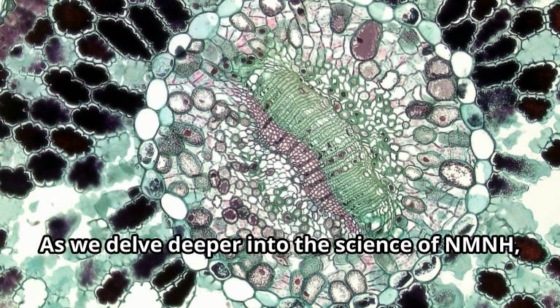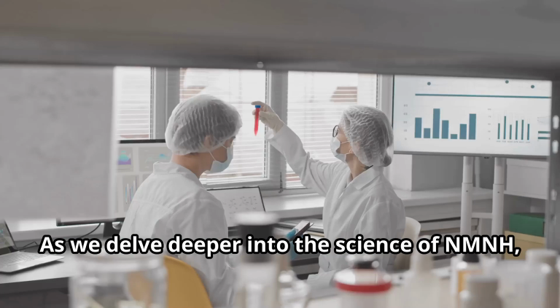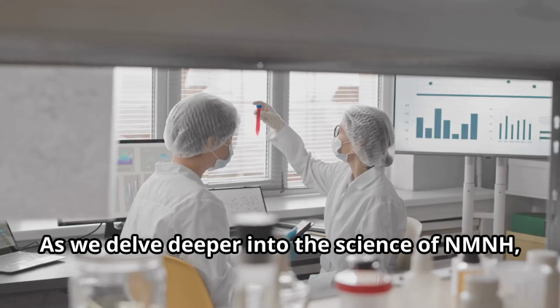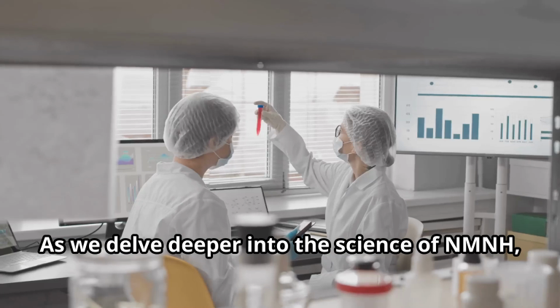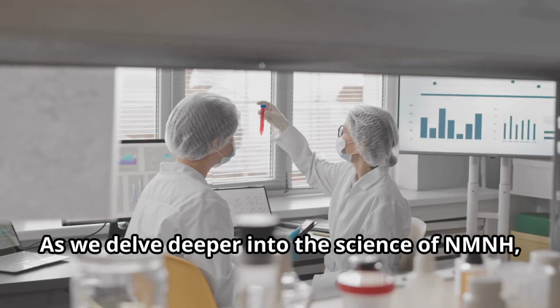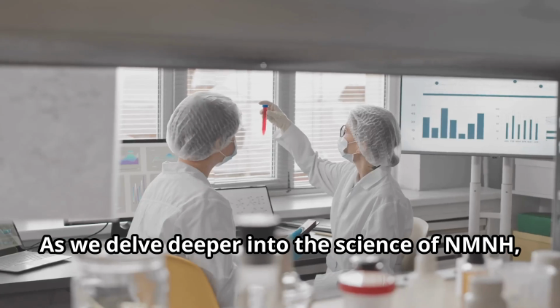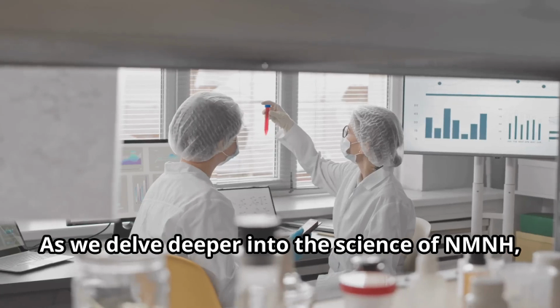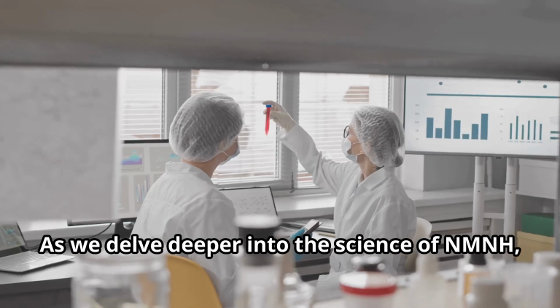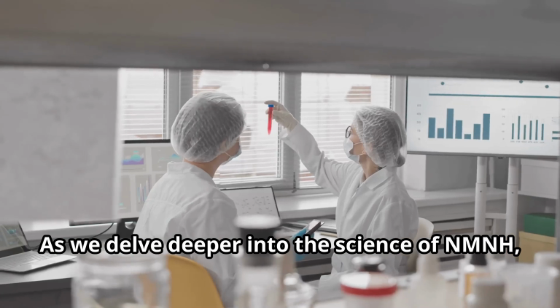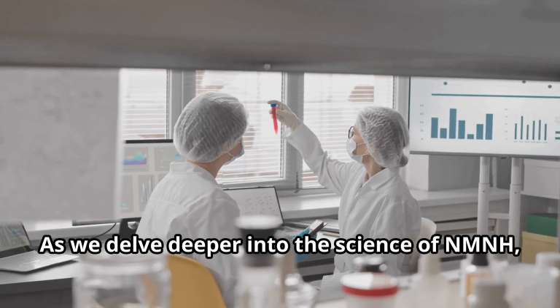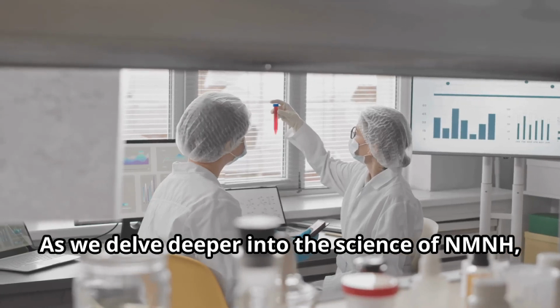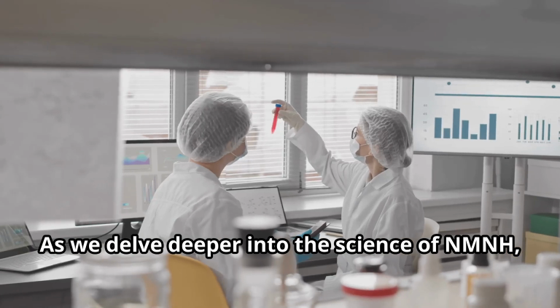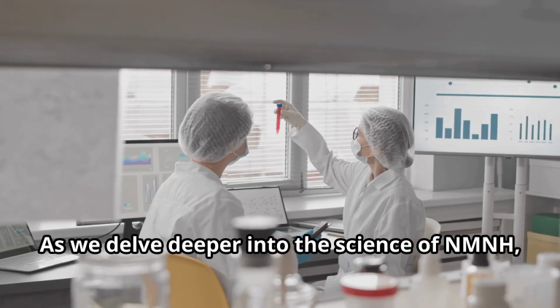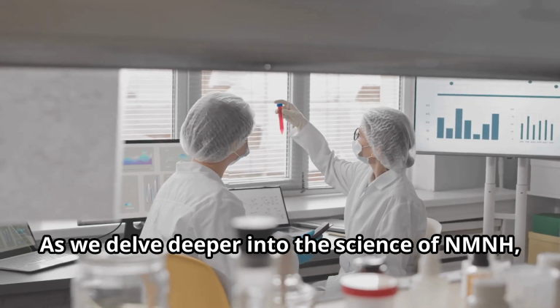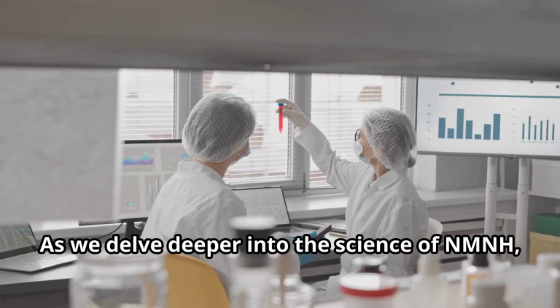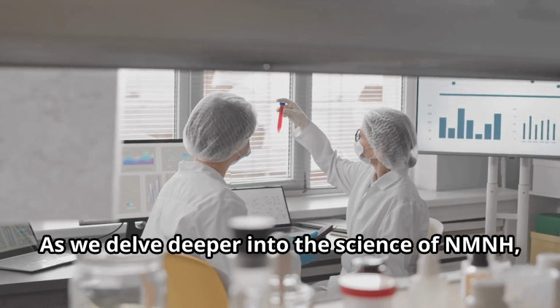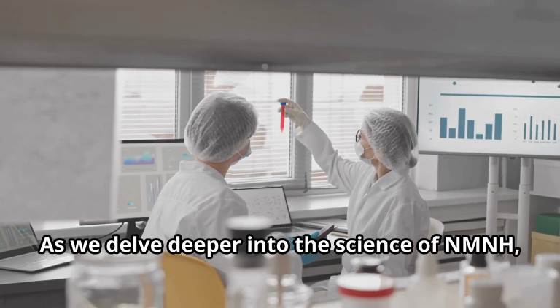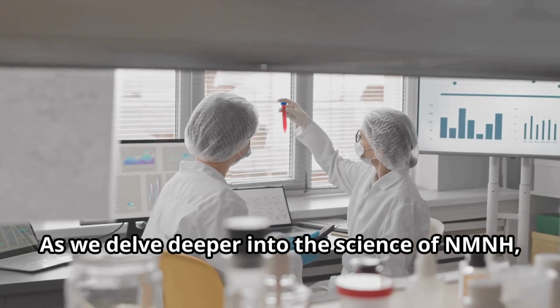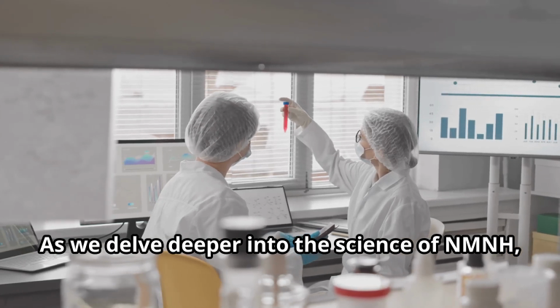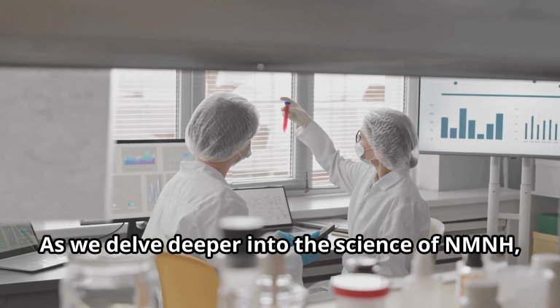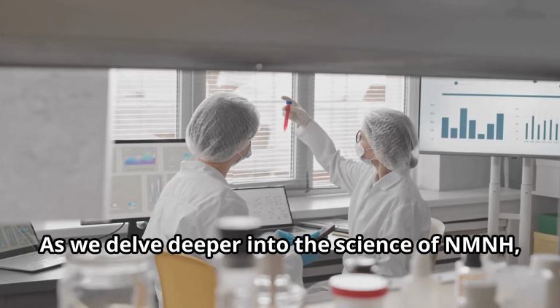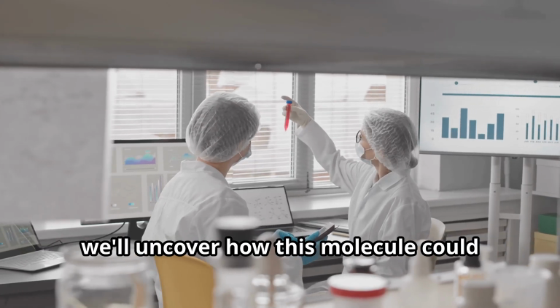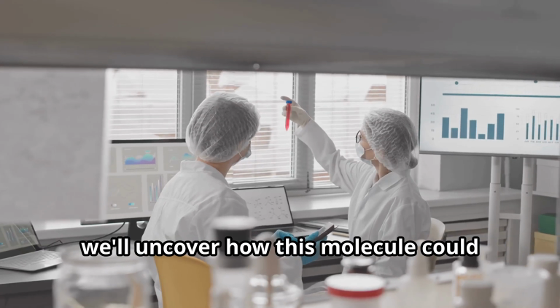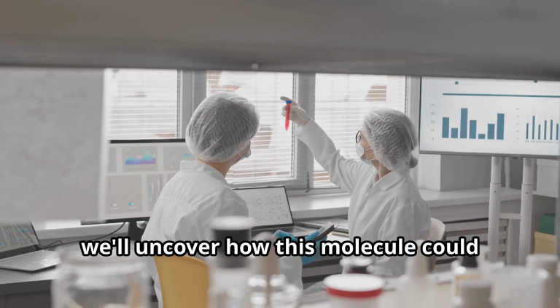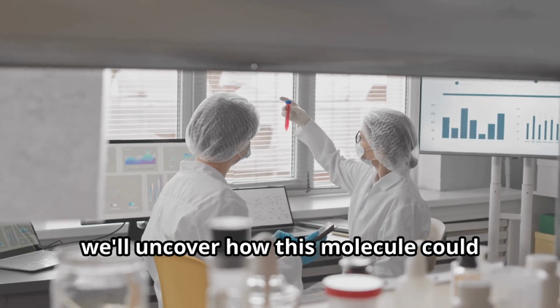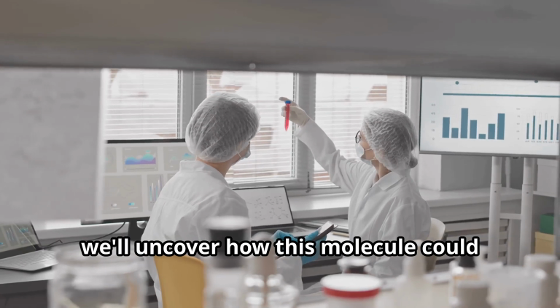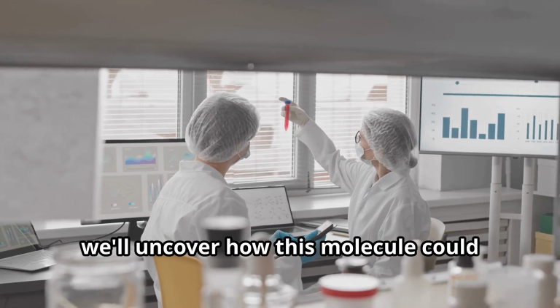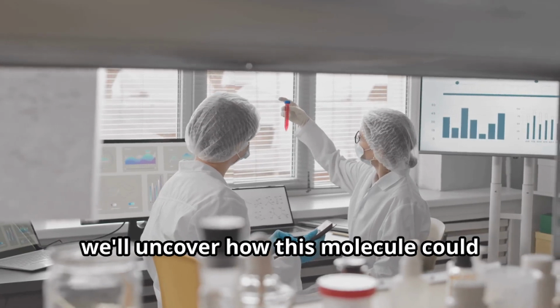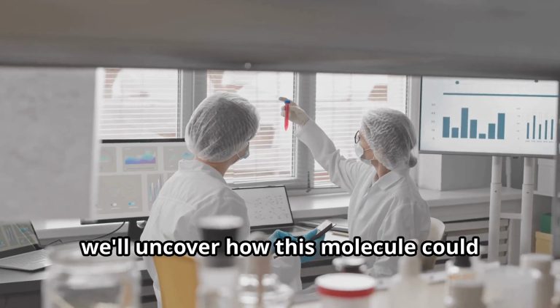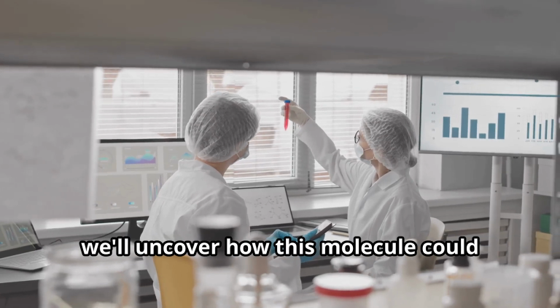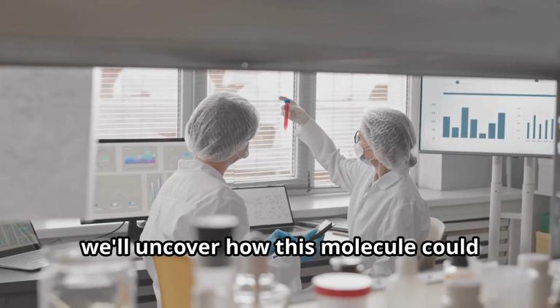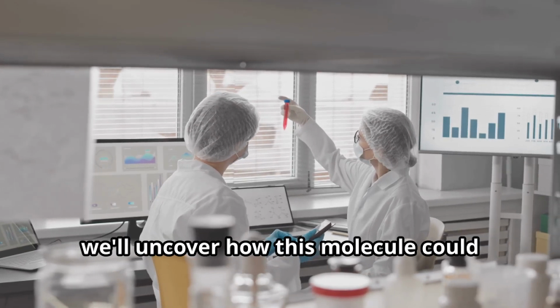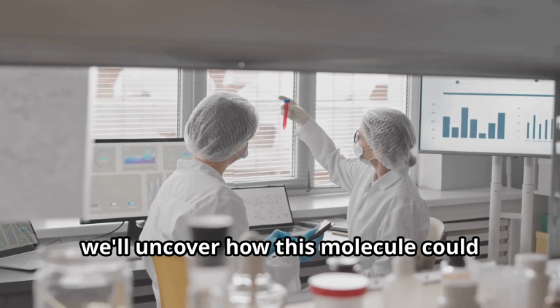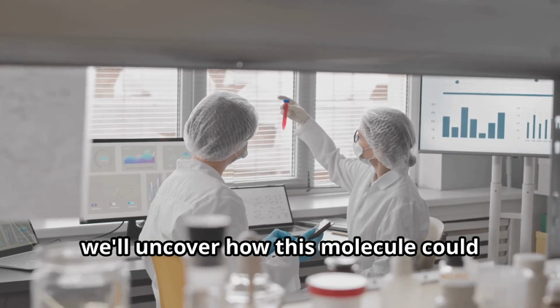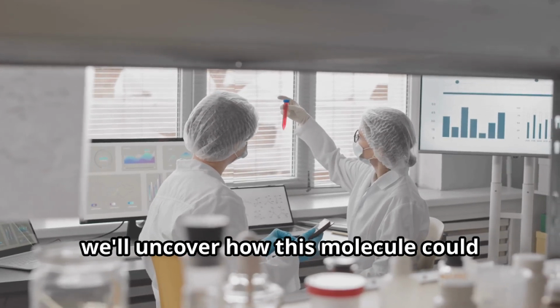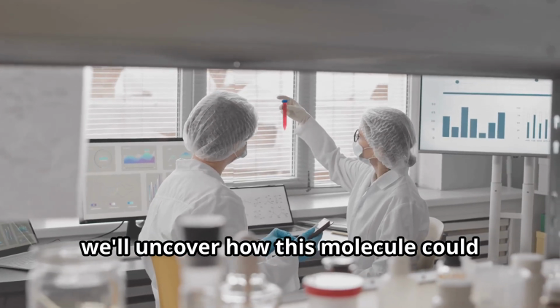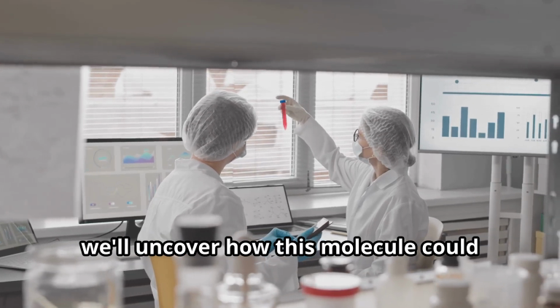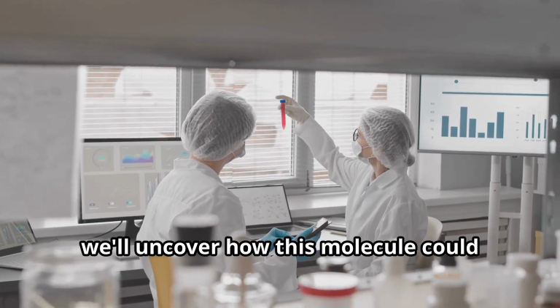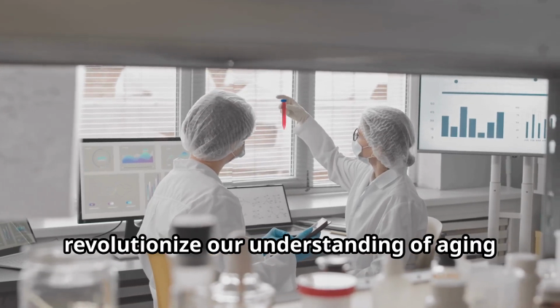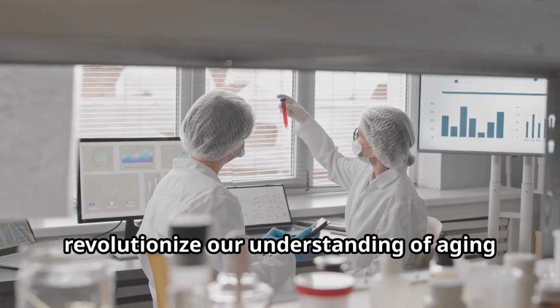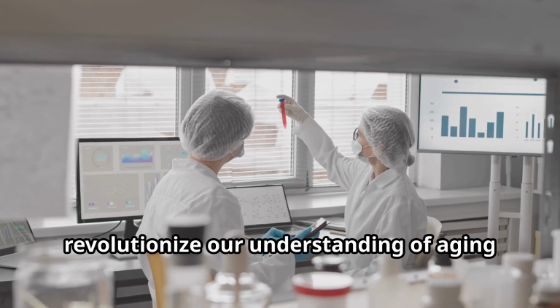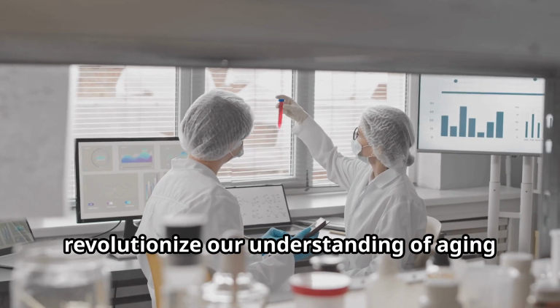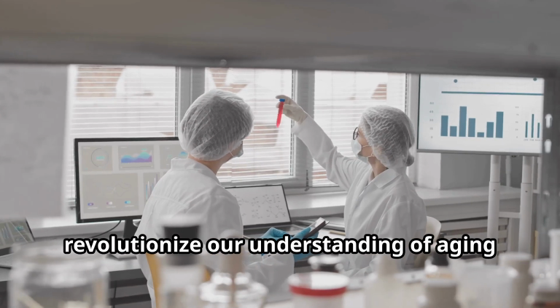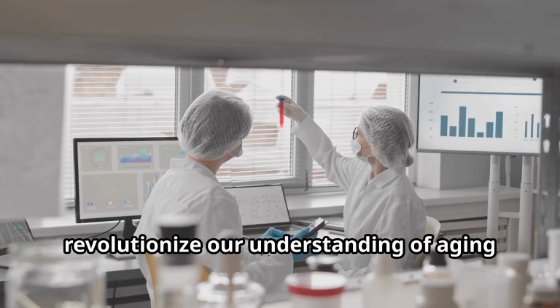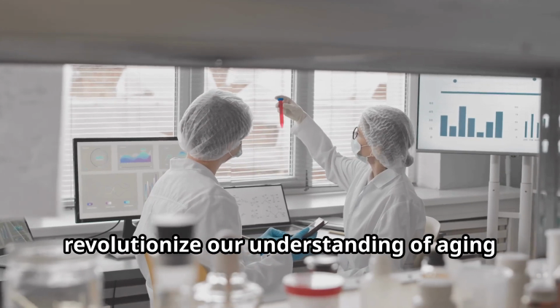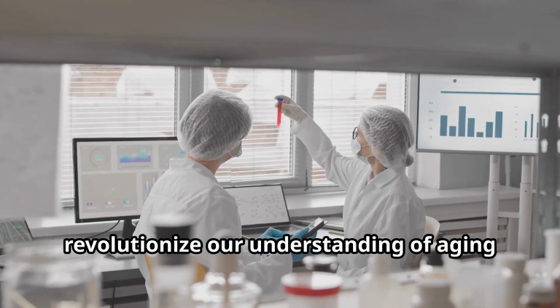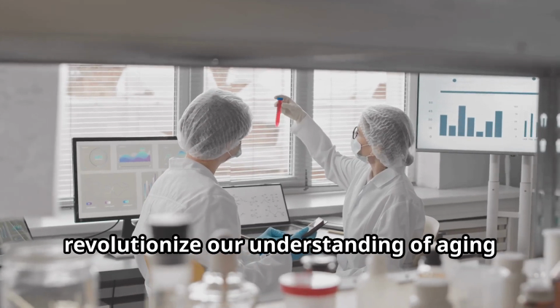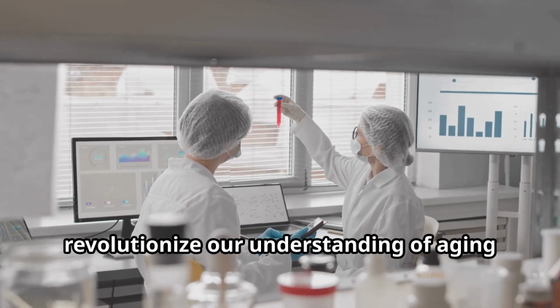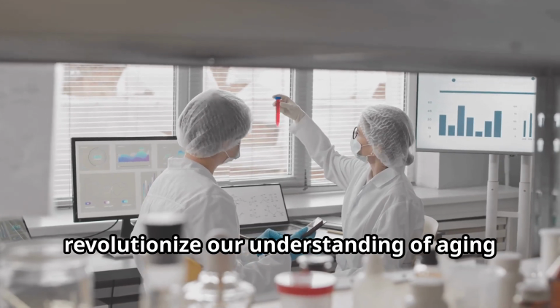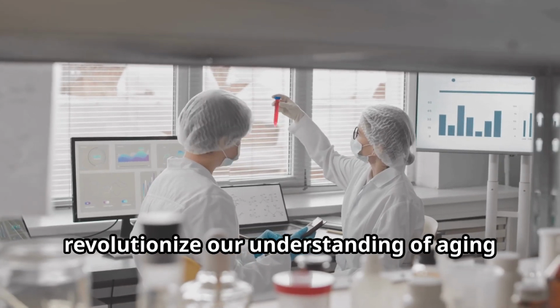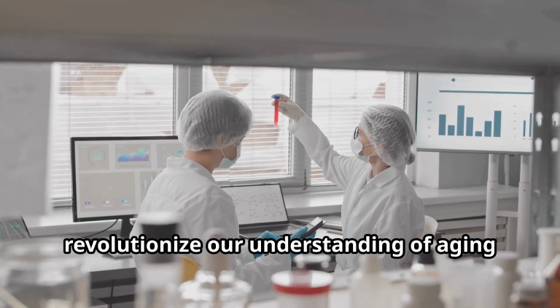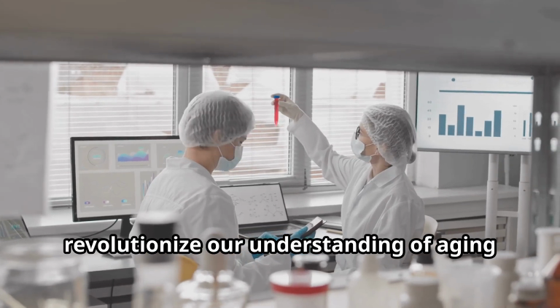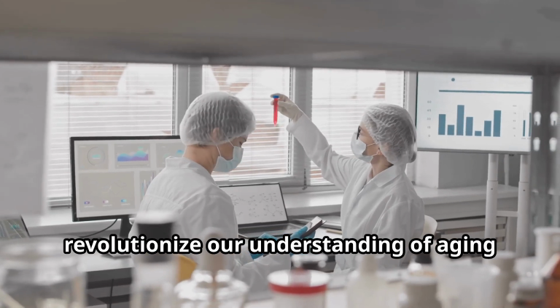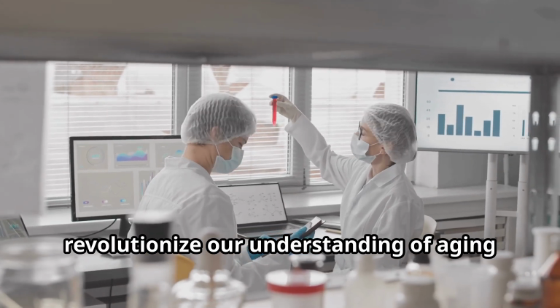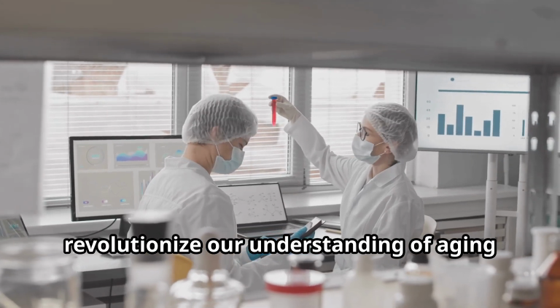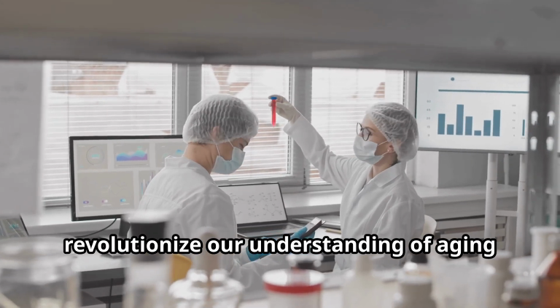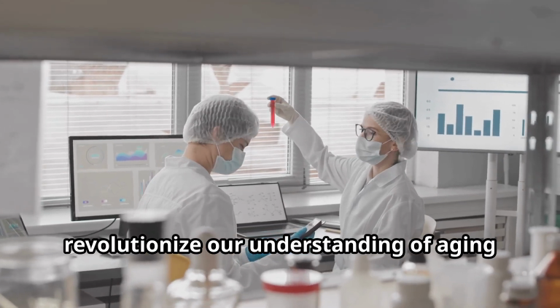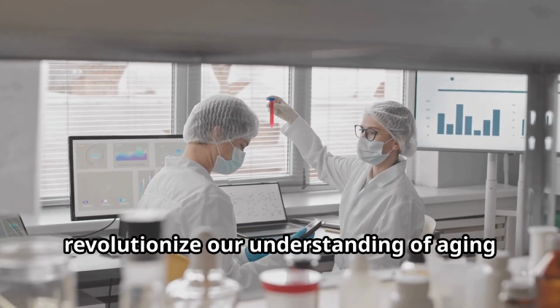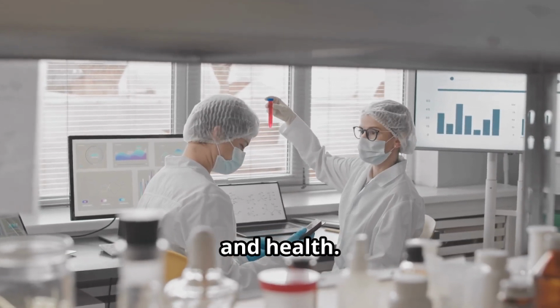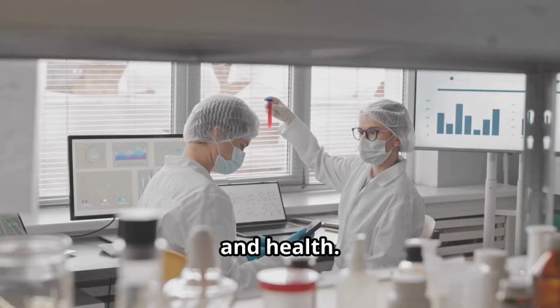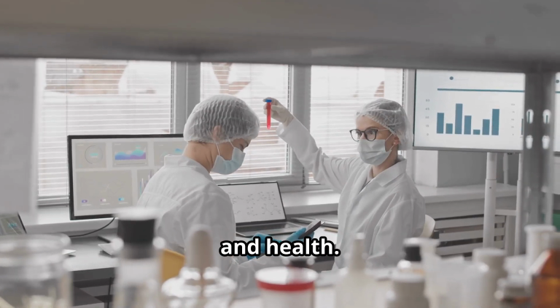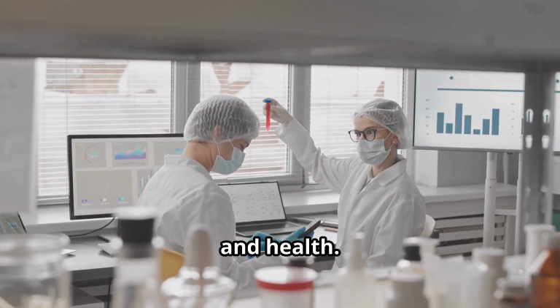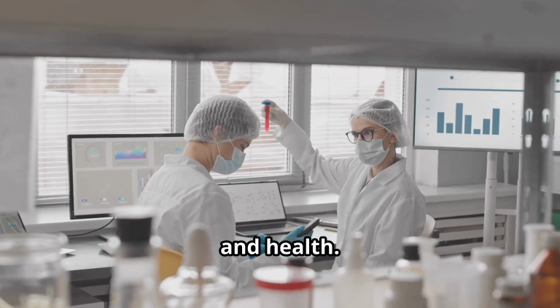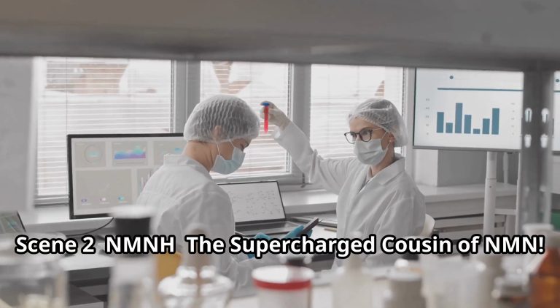As we delve deeper into the science of NMNH, we'll uncover how this molecule could revolutionise our understanding of ageing and health.